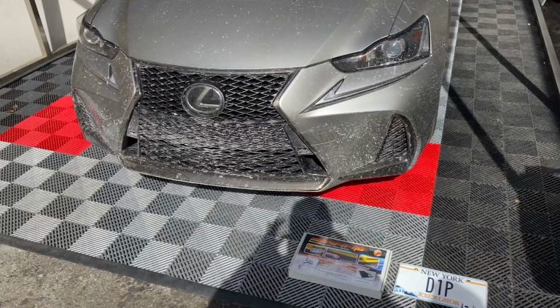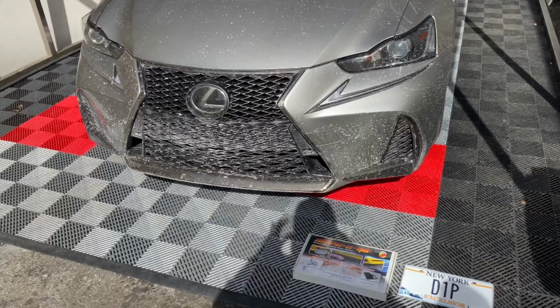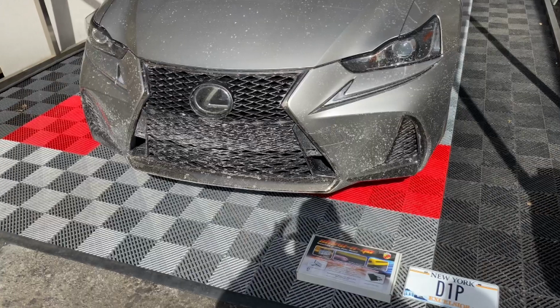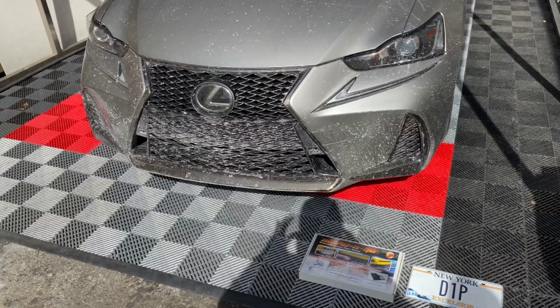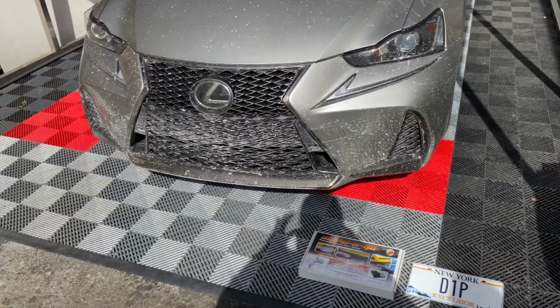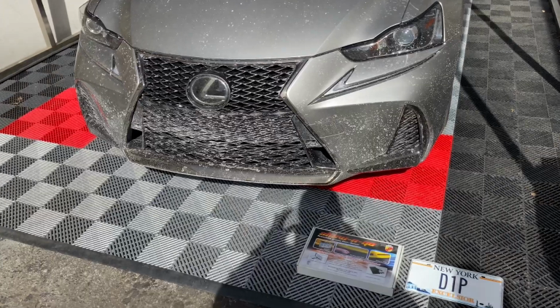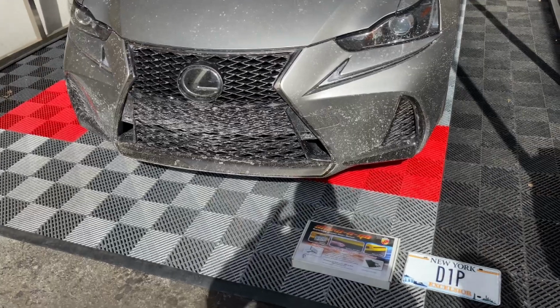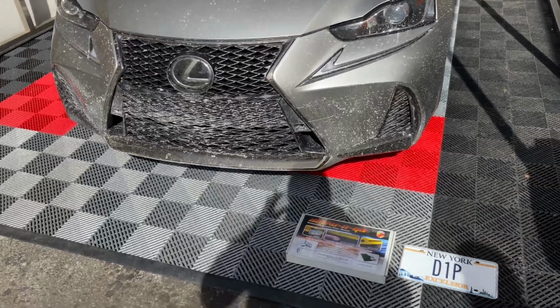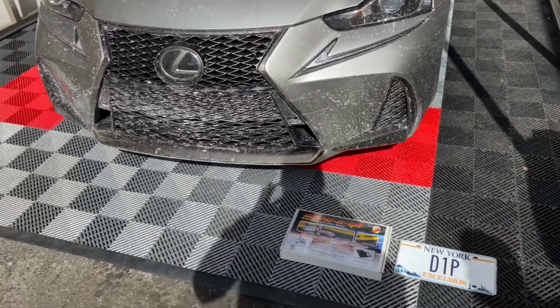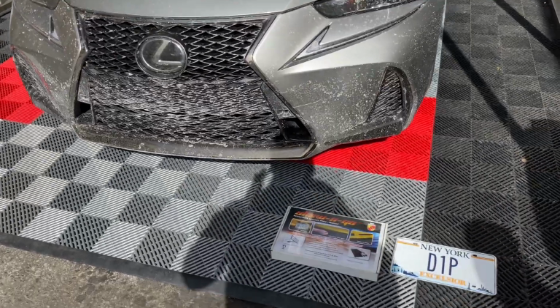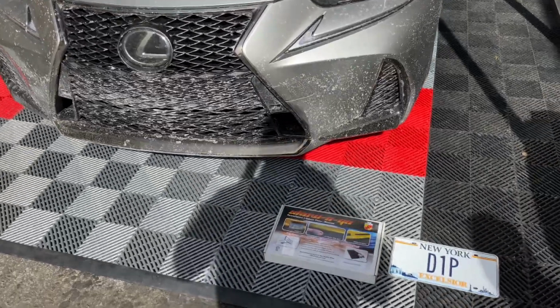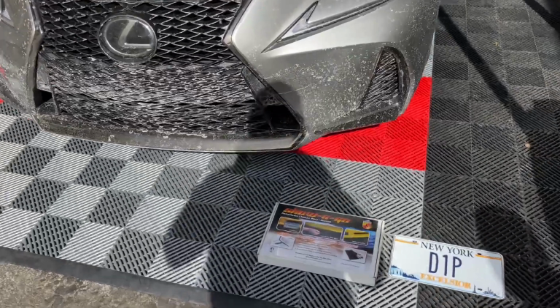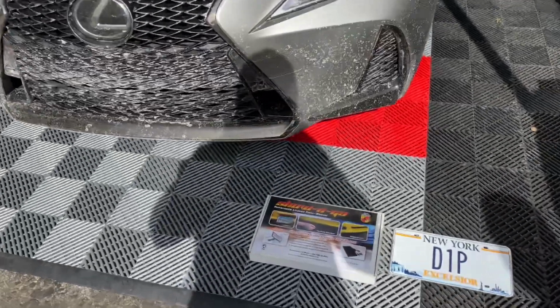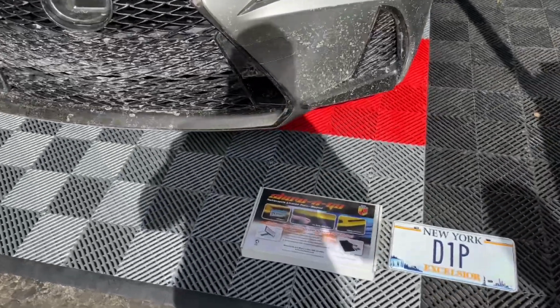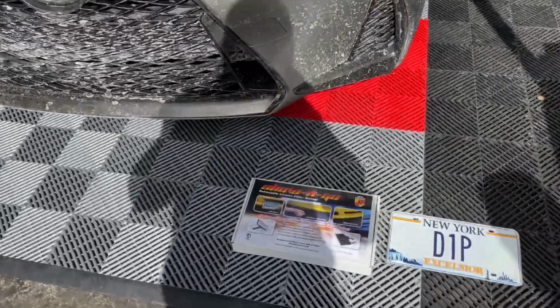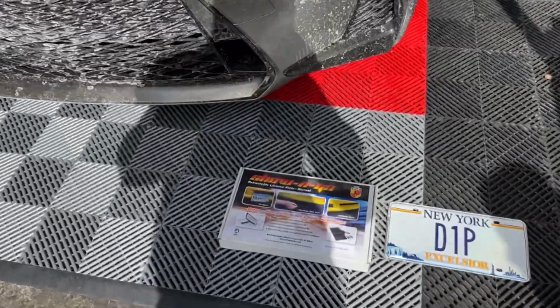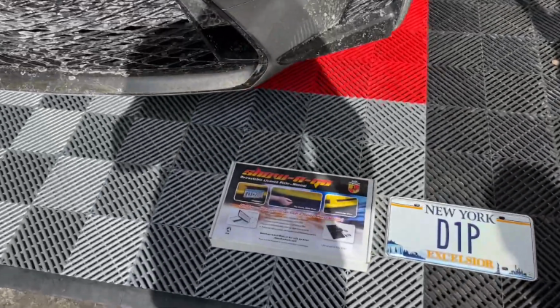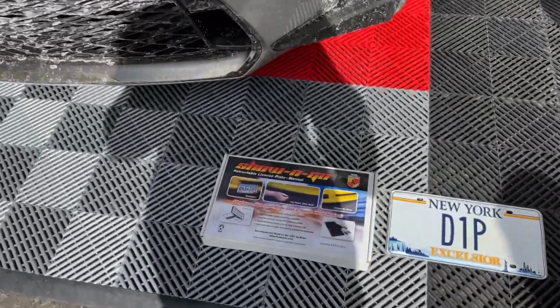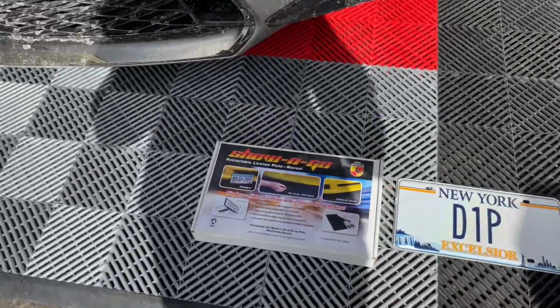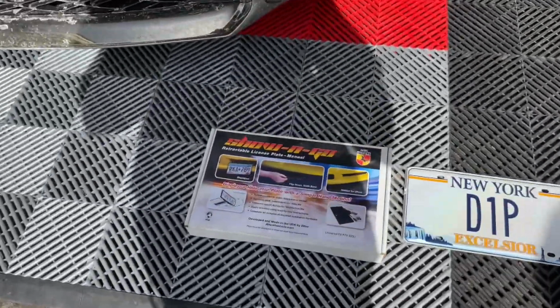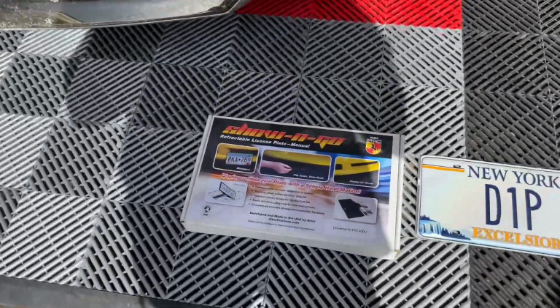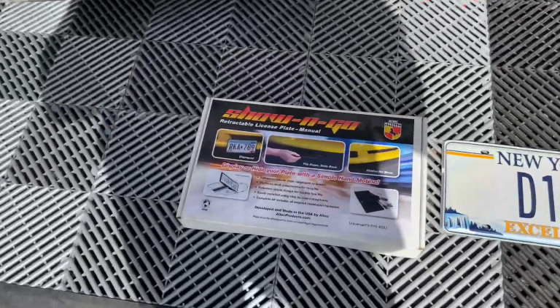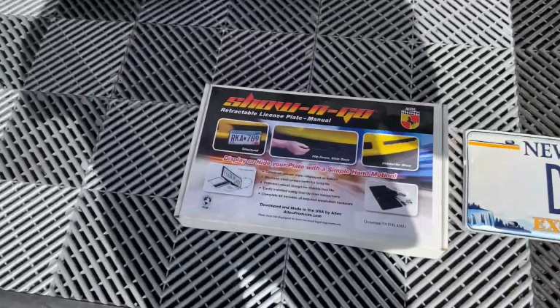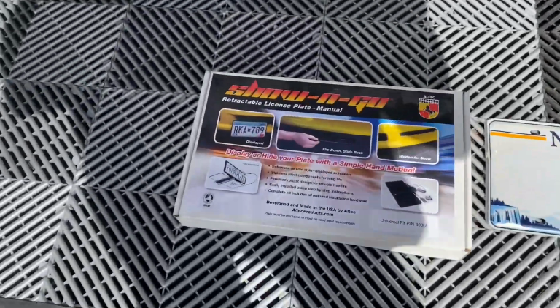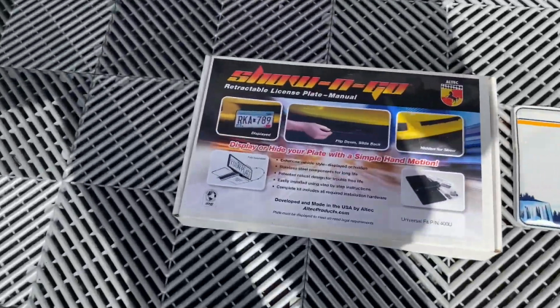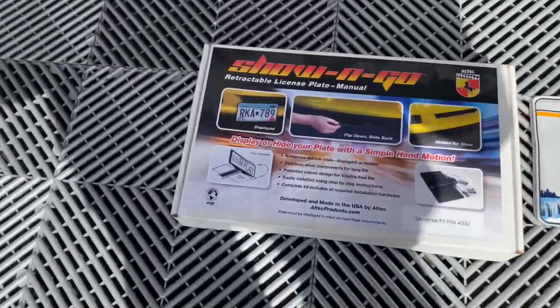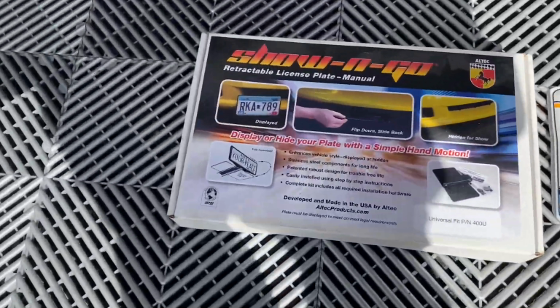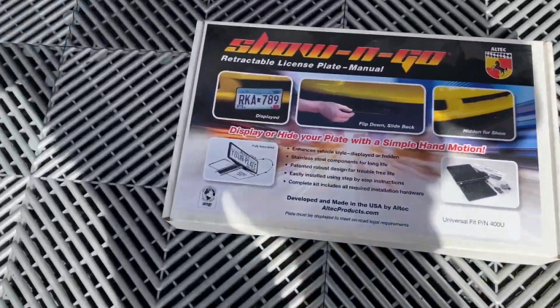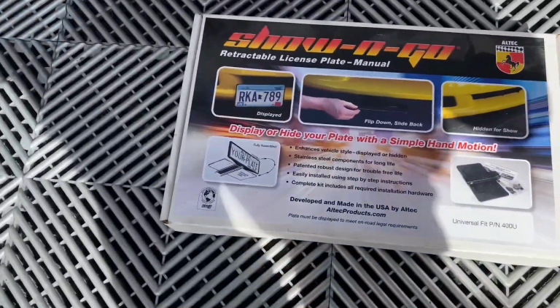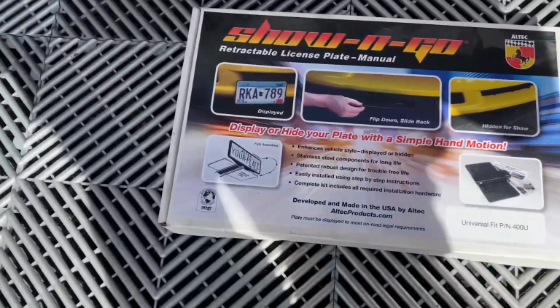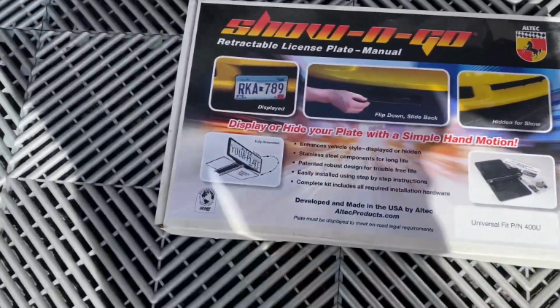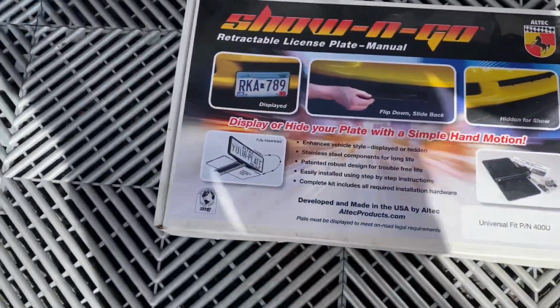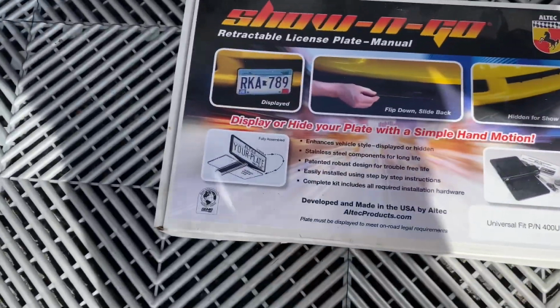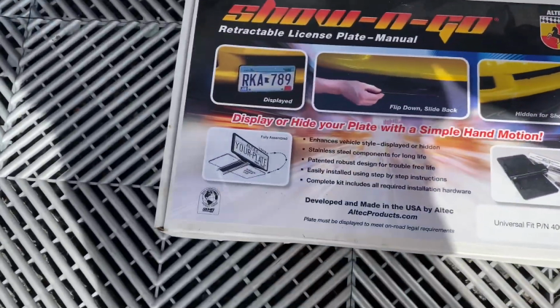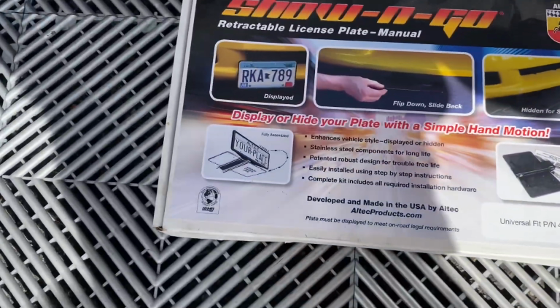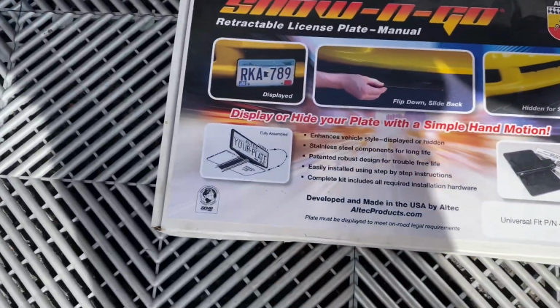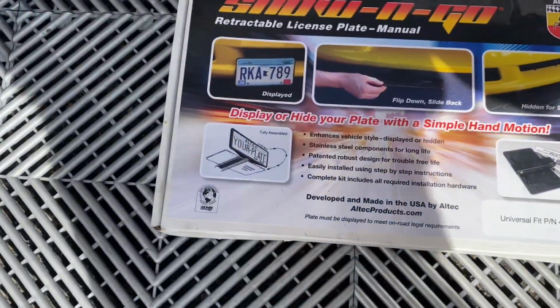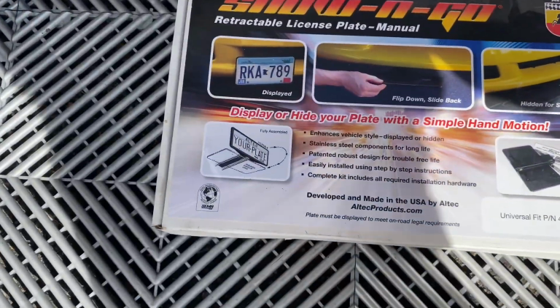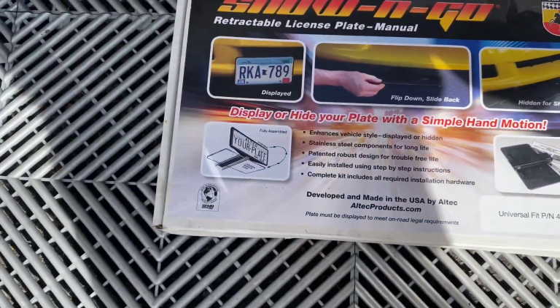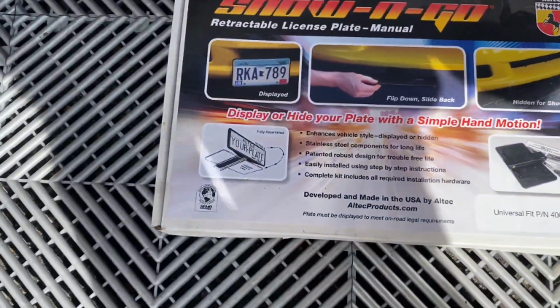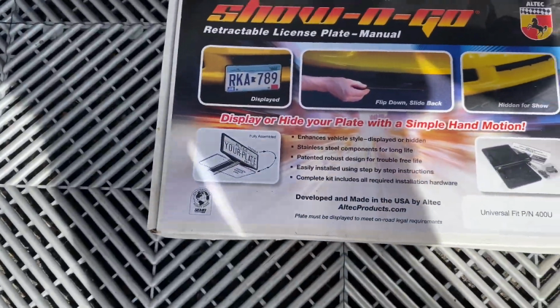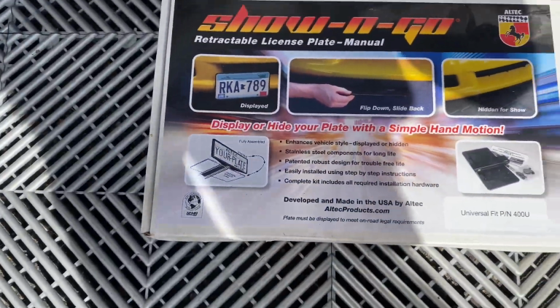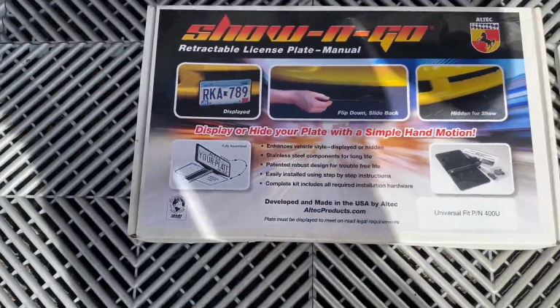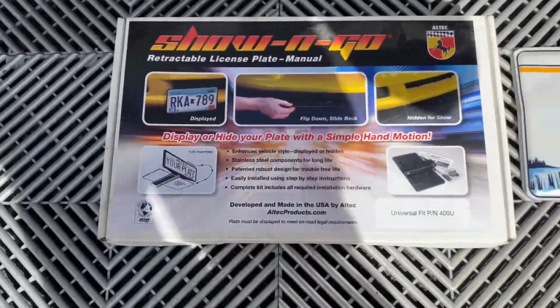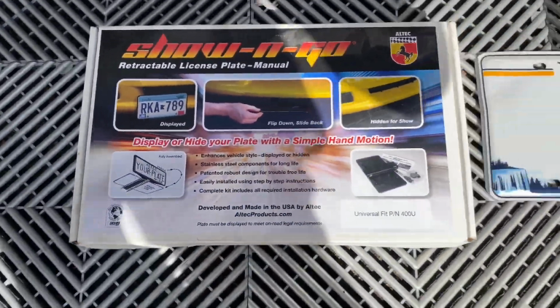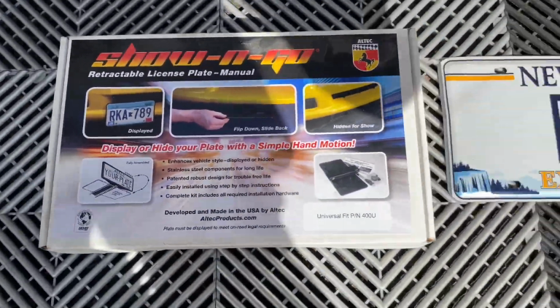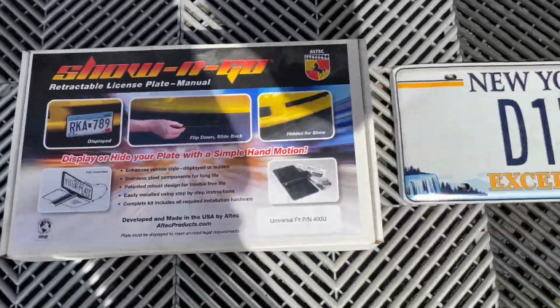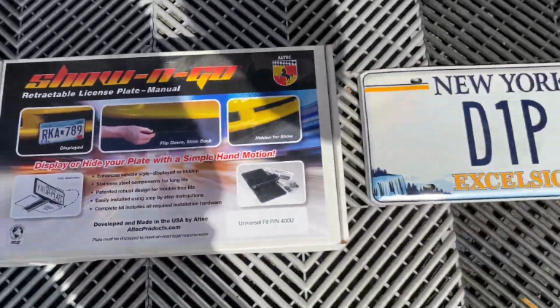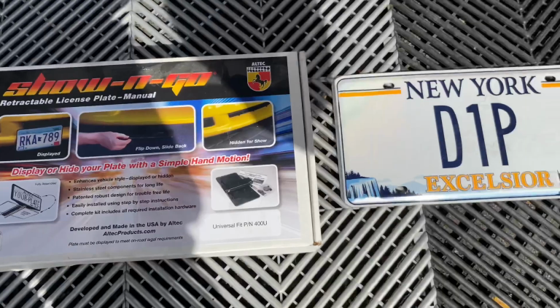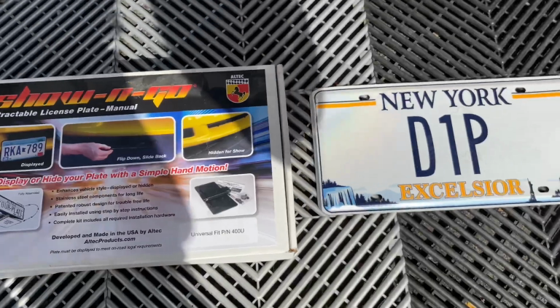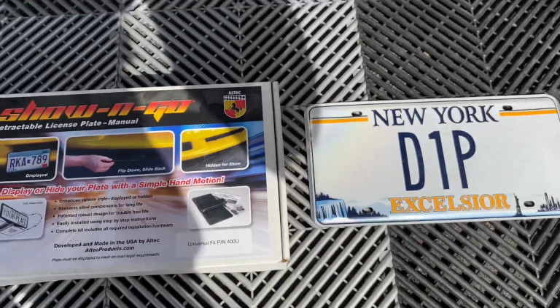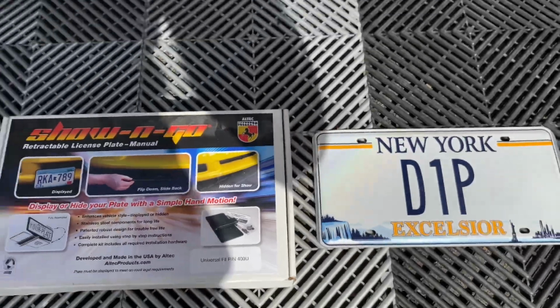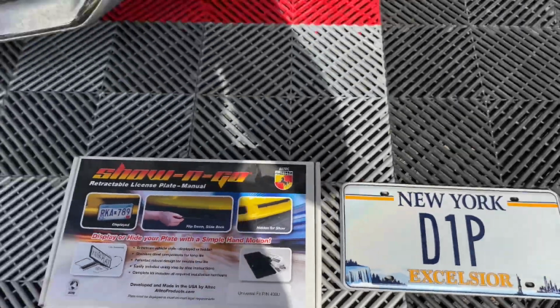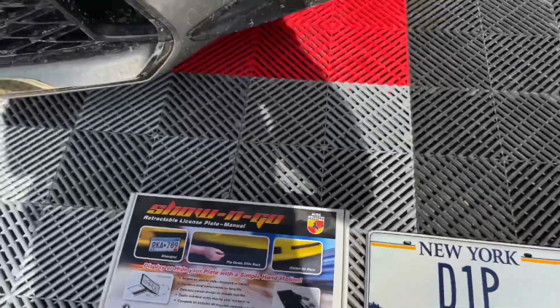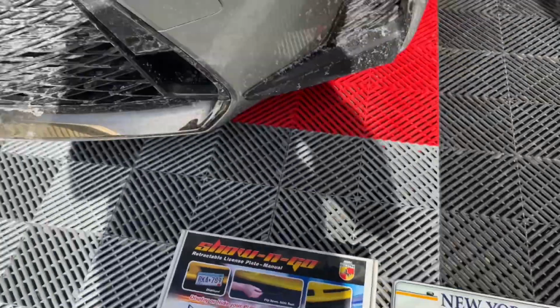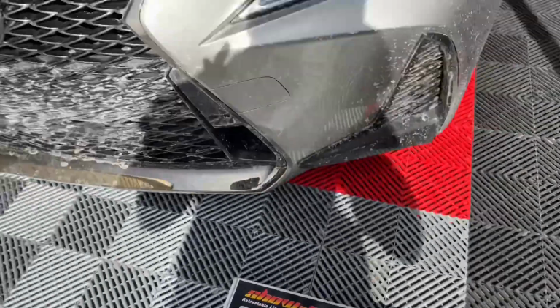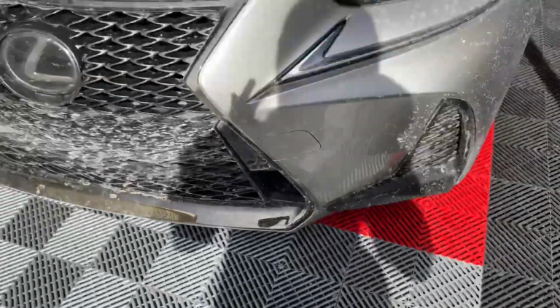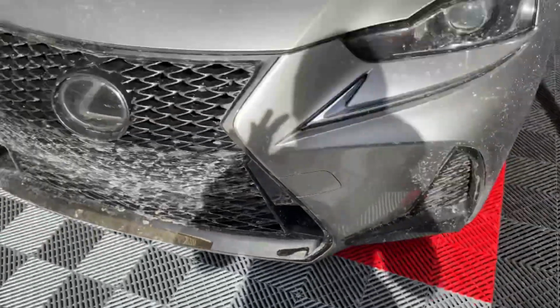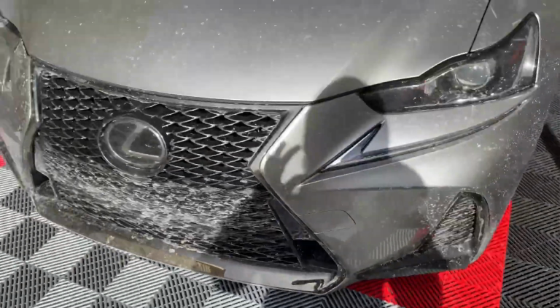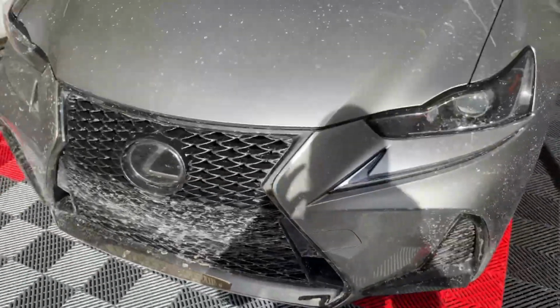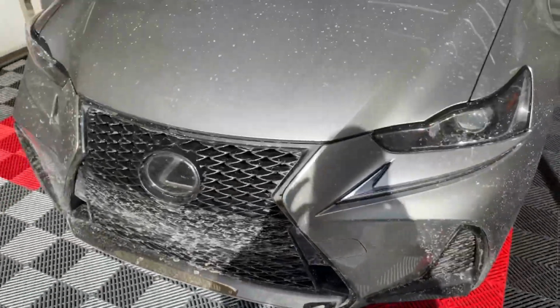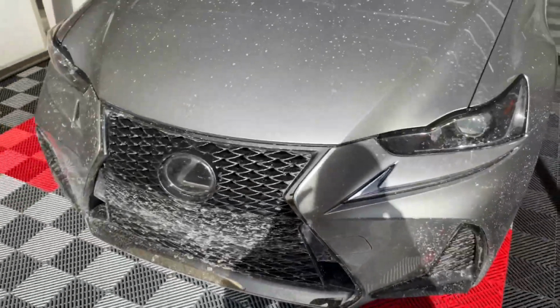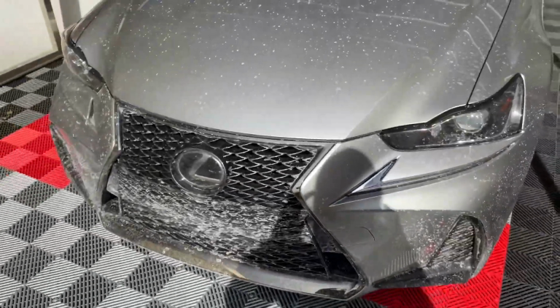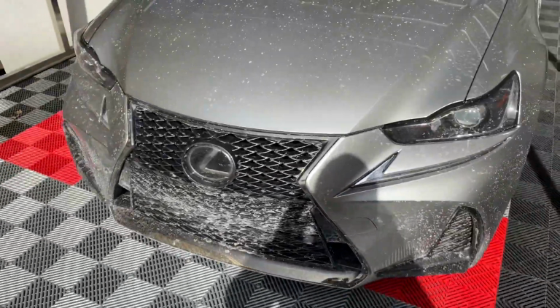I'm going to be installing this stow-and-go manual plate mount on this 2020 Lexus.